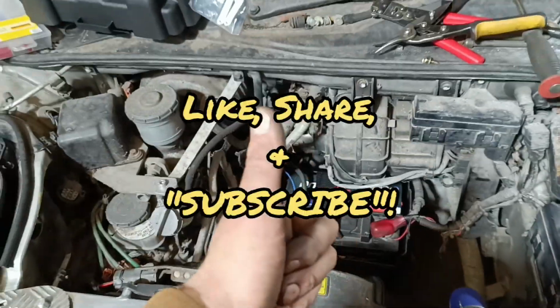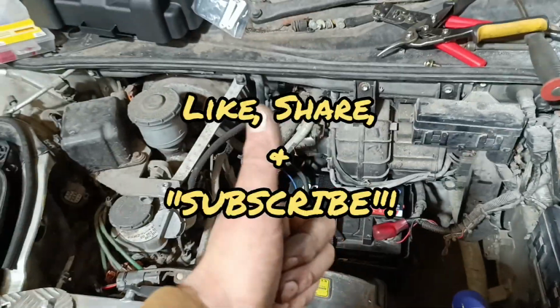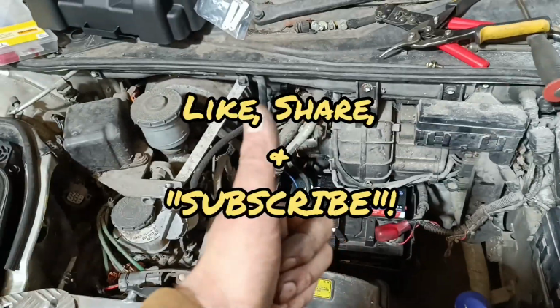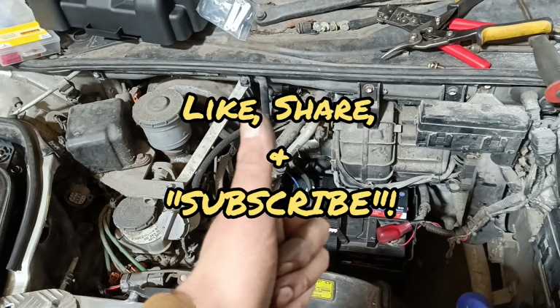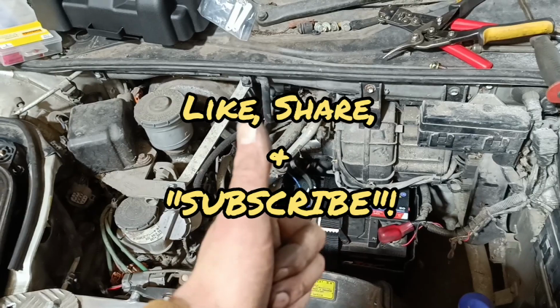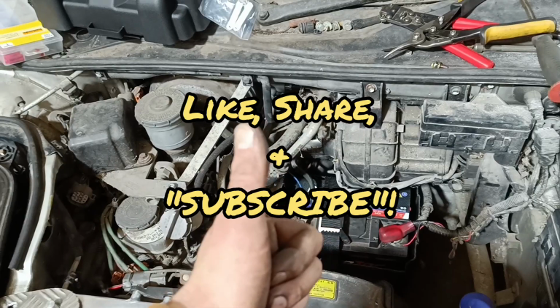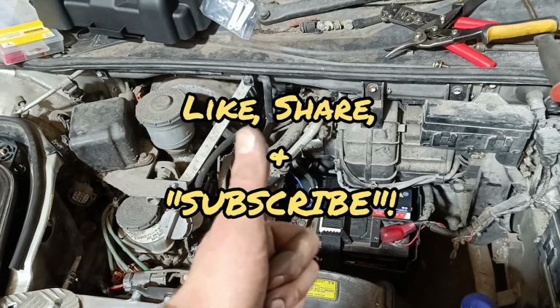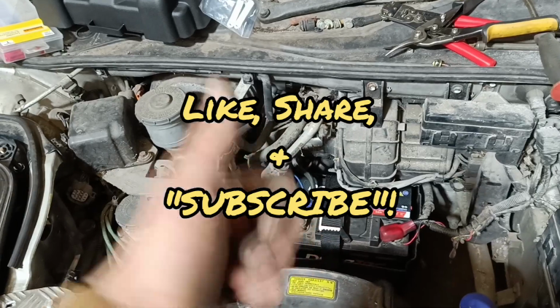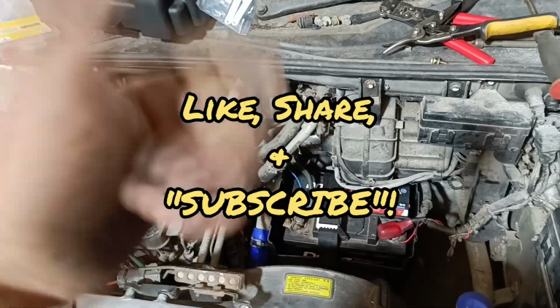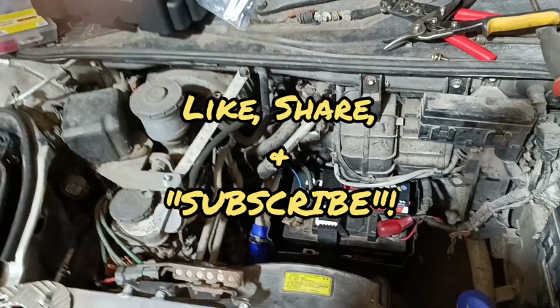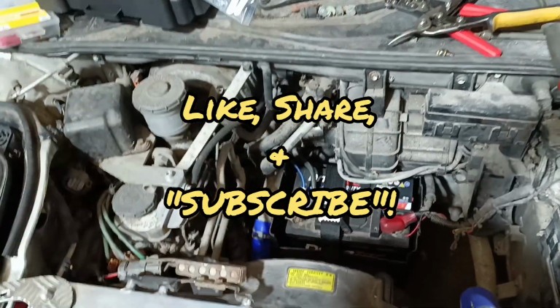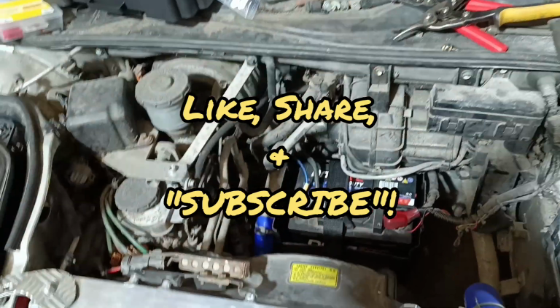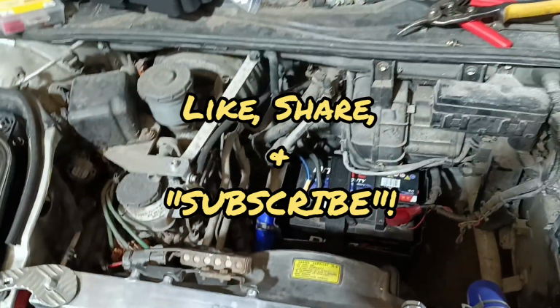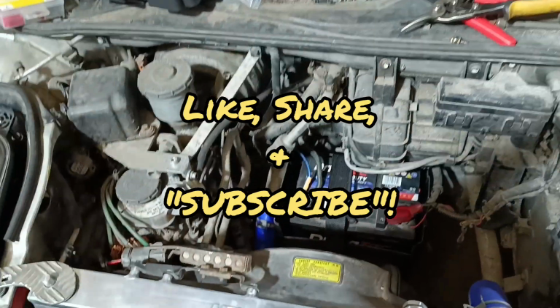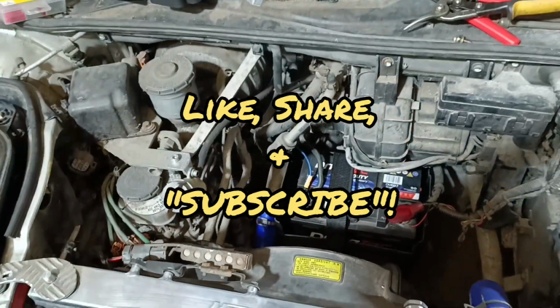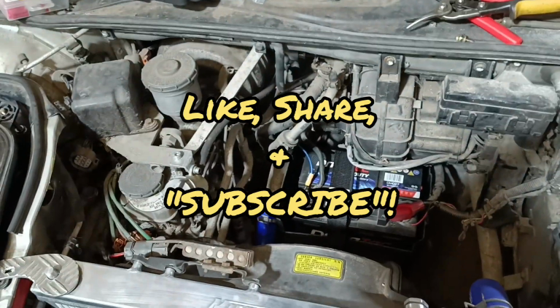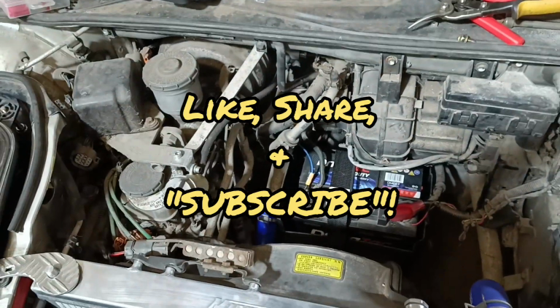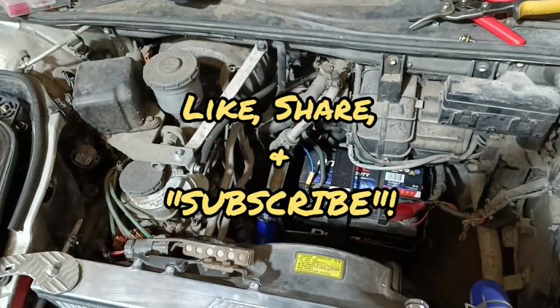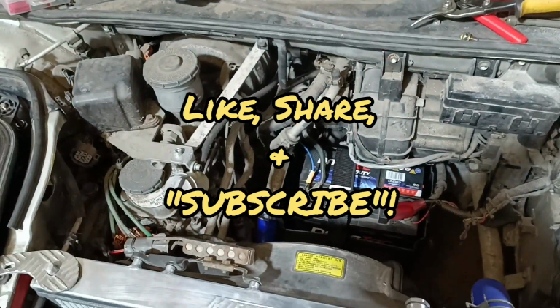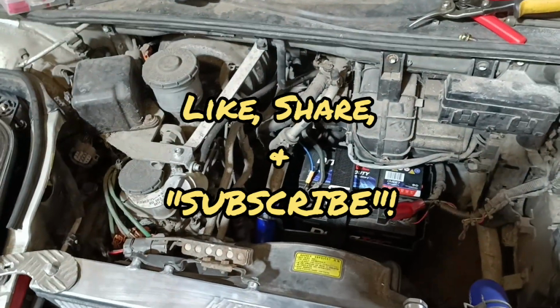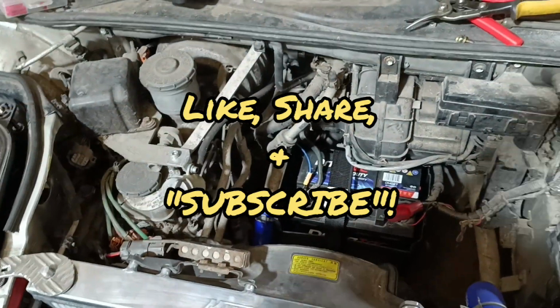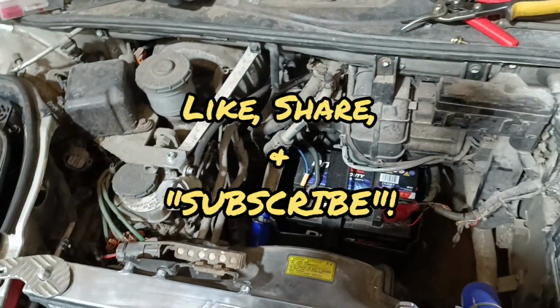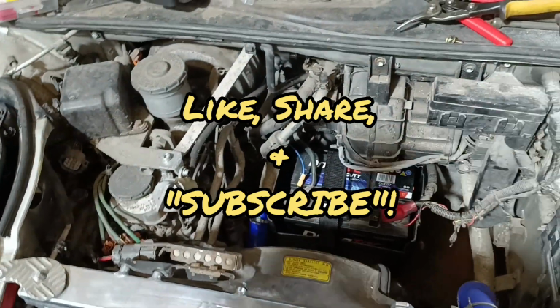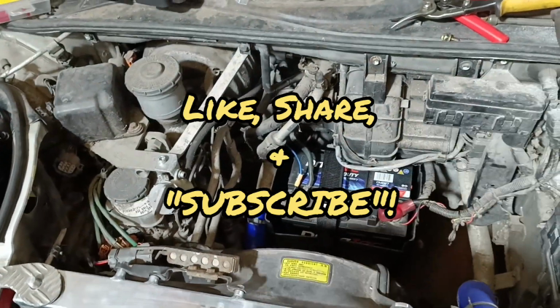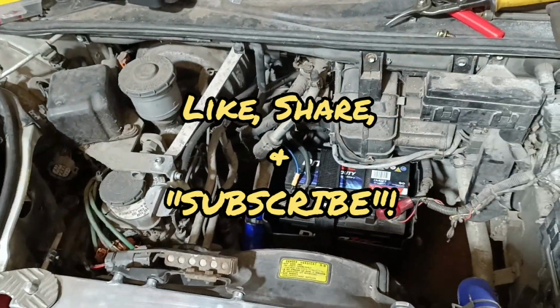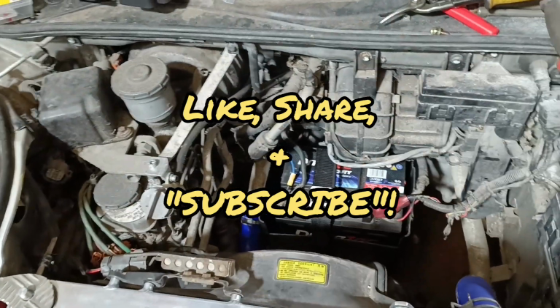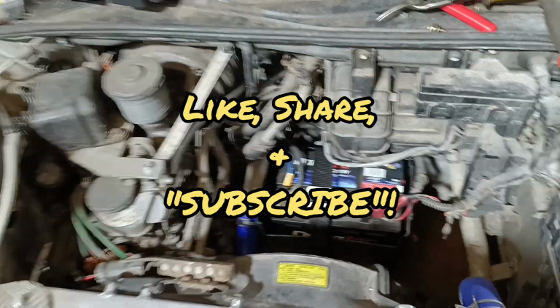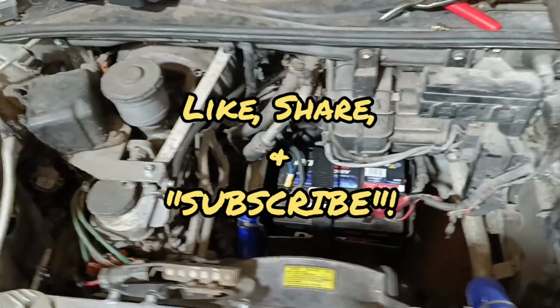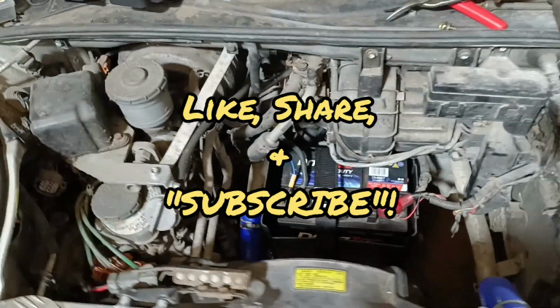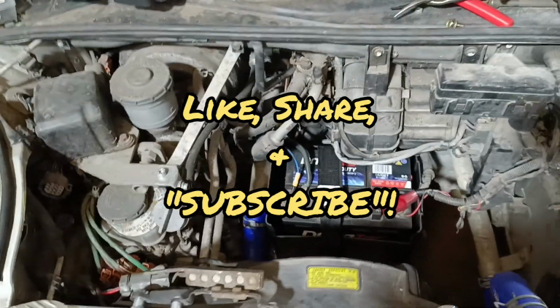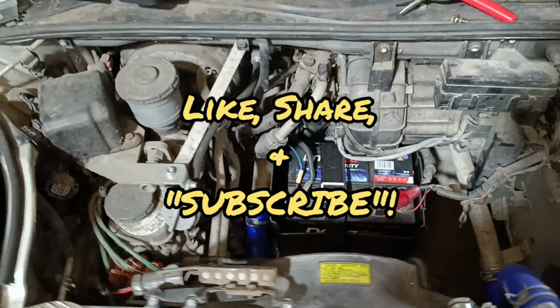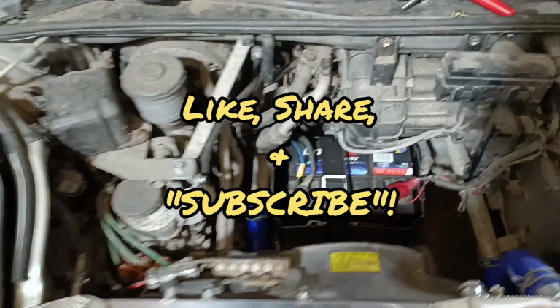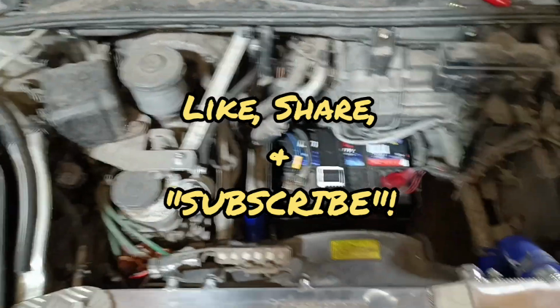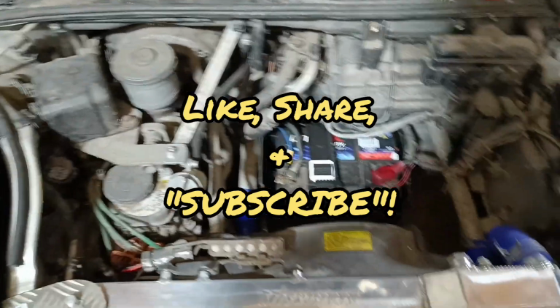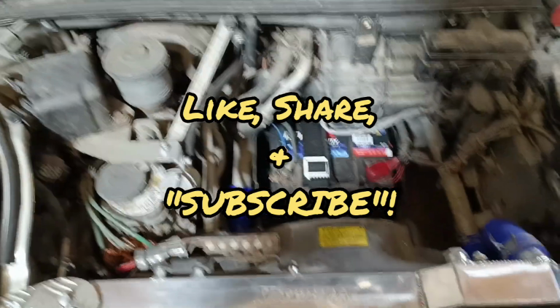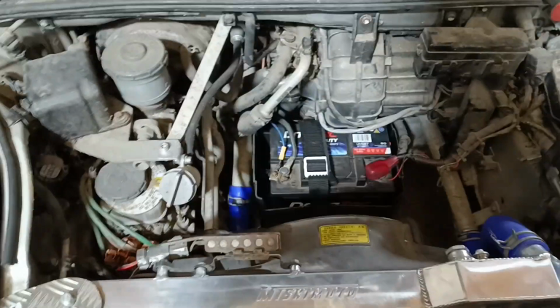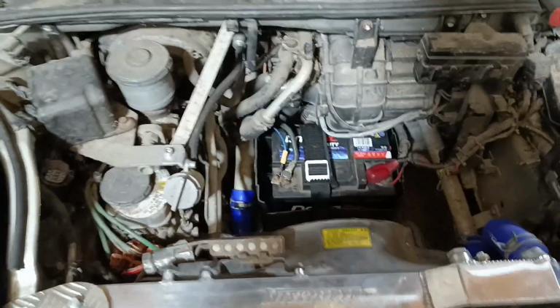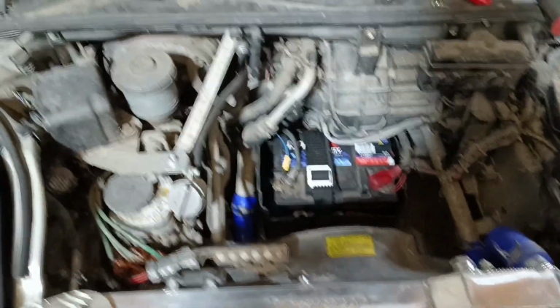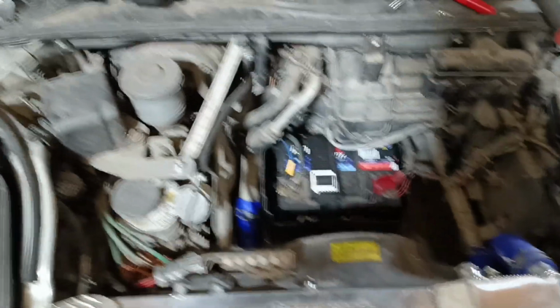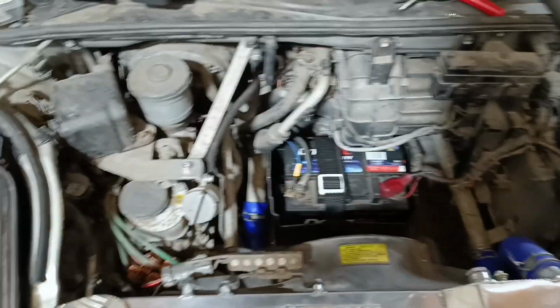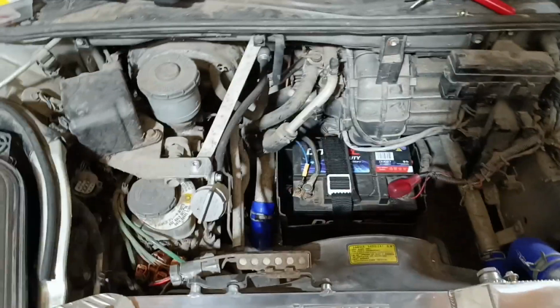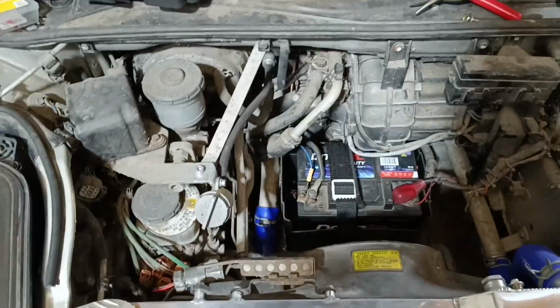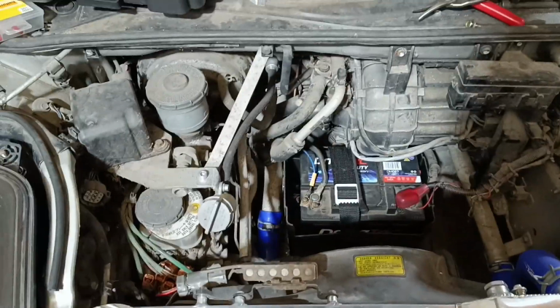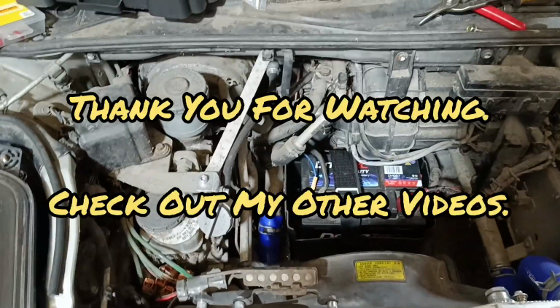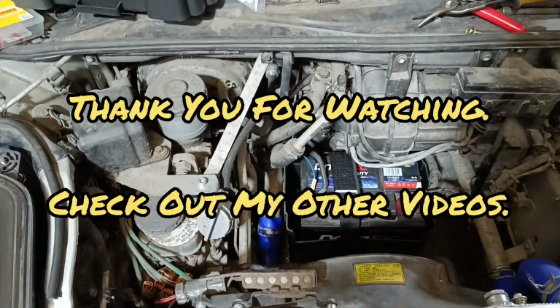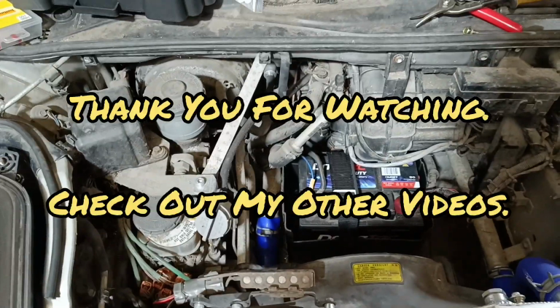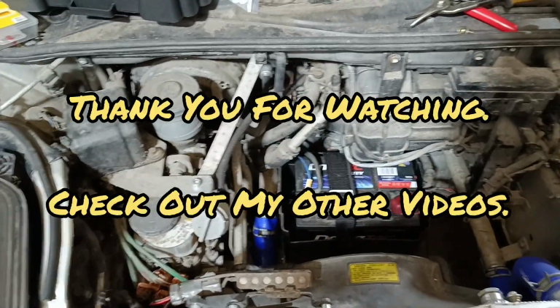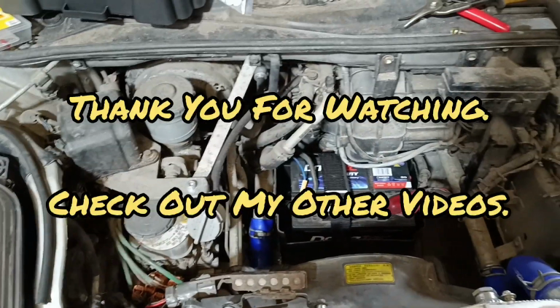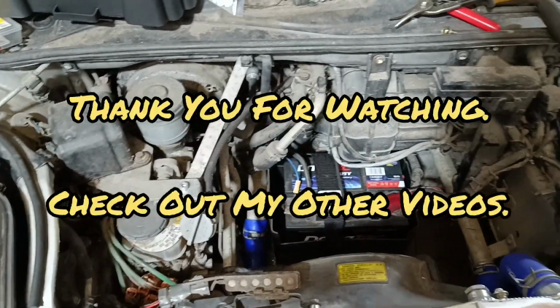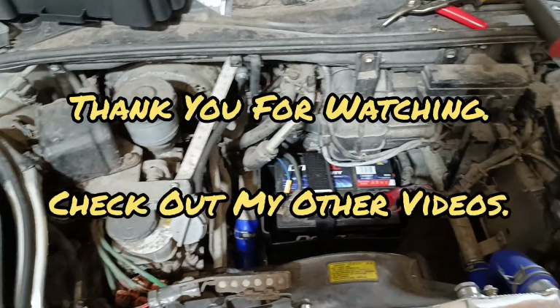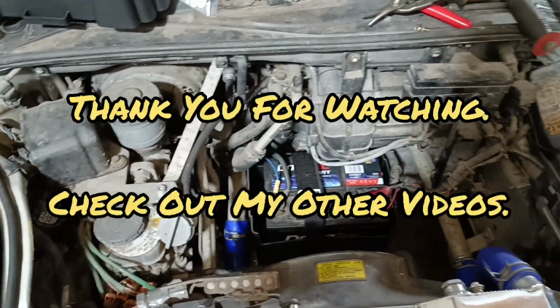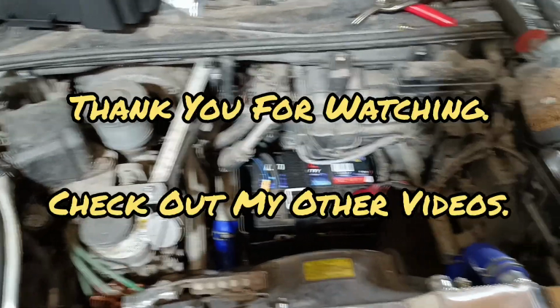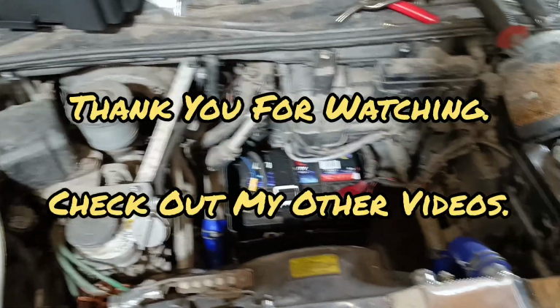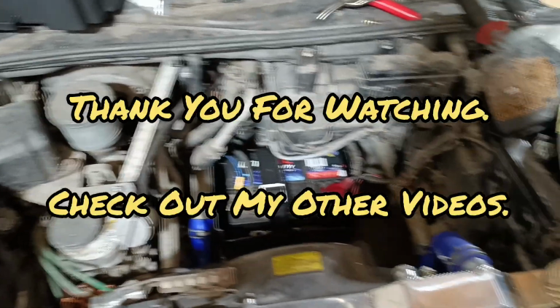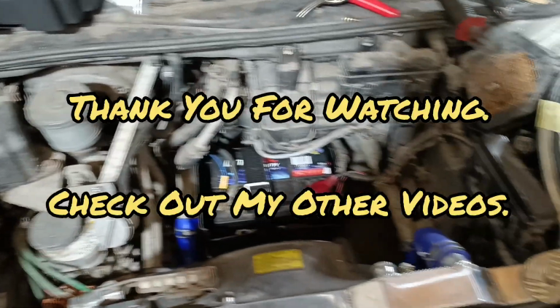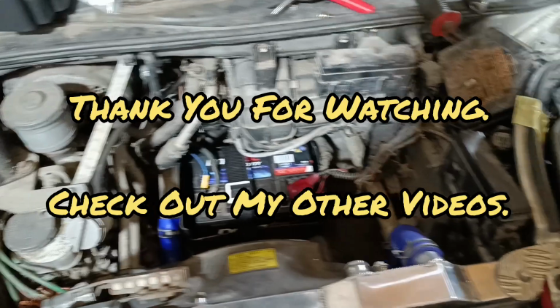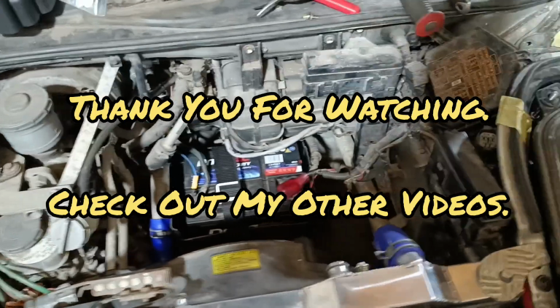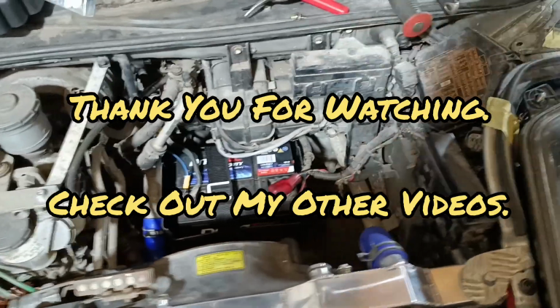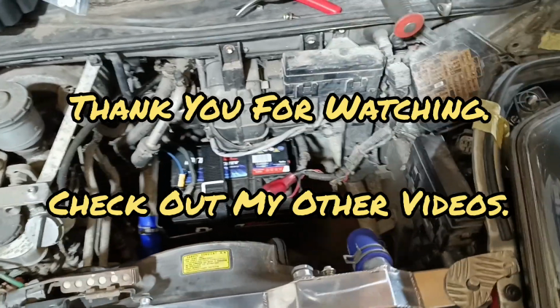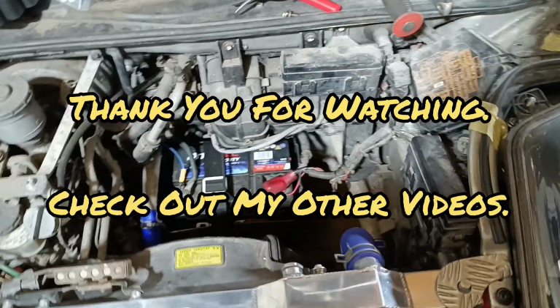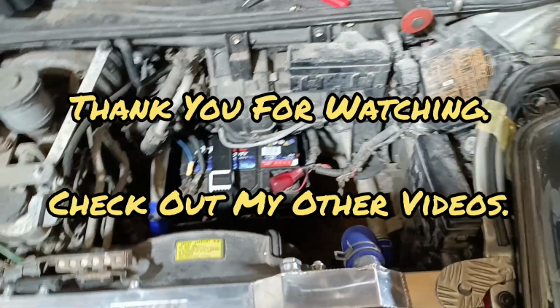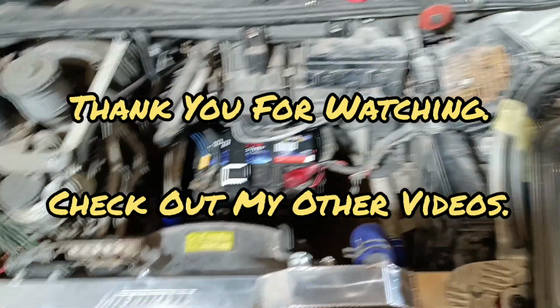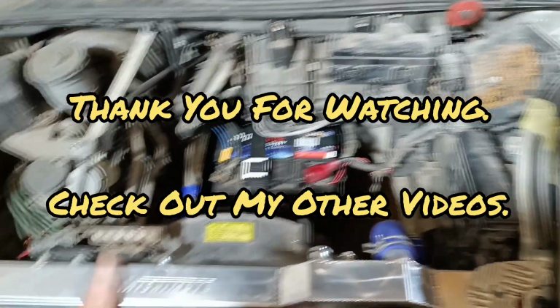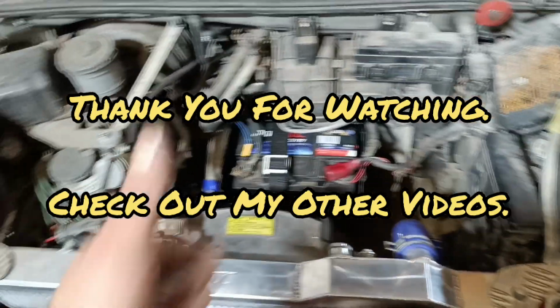Thanks for watching today guys. Like, share and subscribe, and check out my other builds — got a lot going on. Thank you.